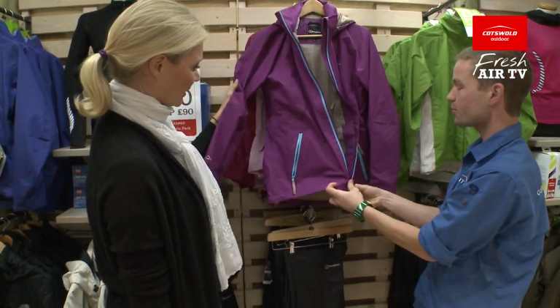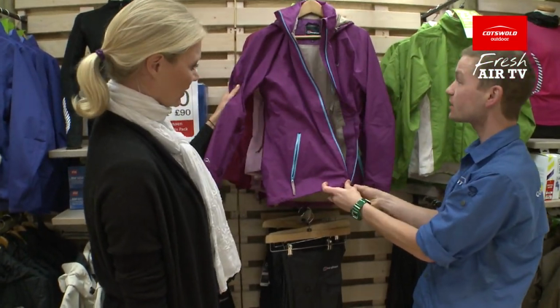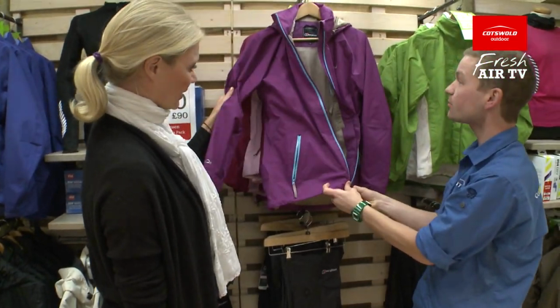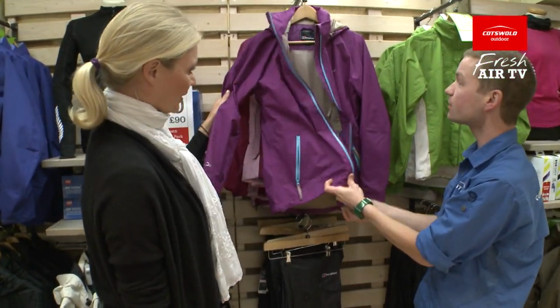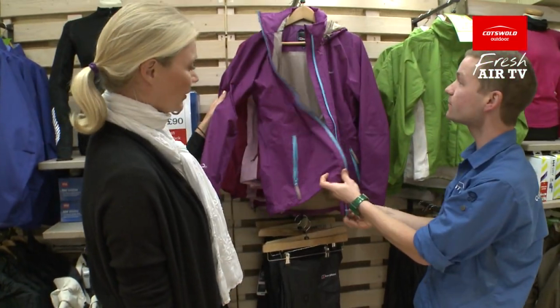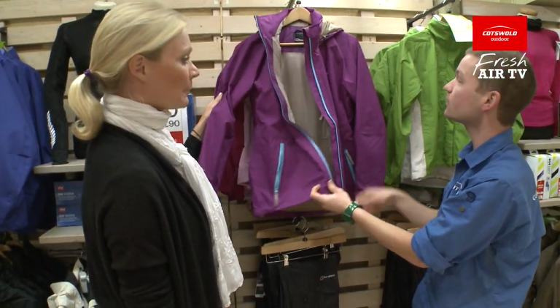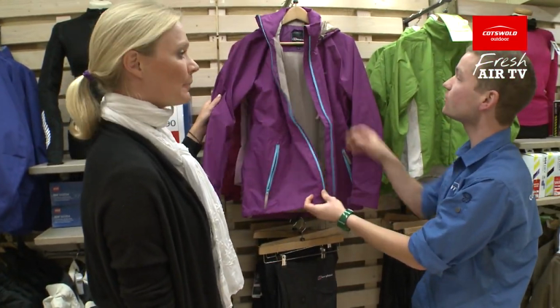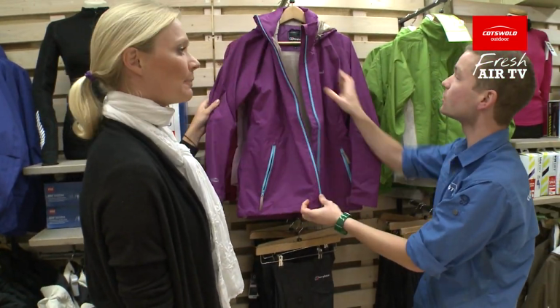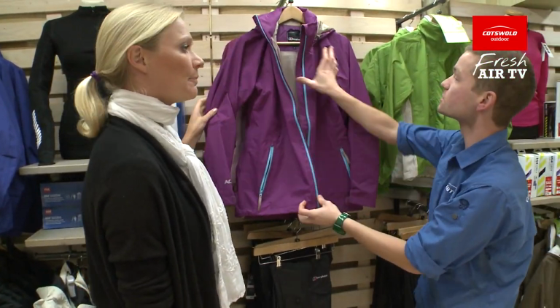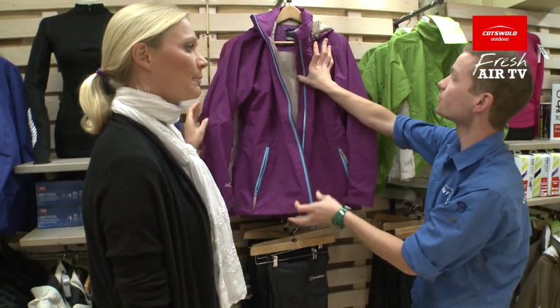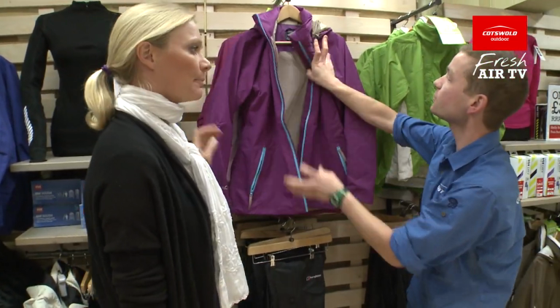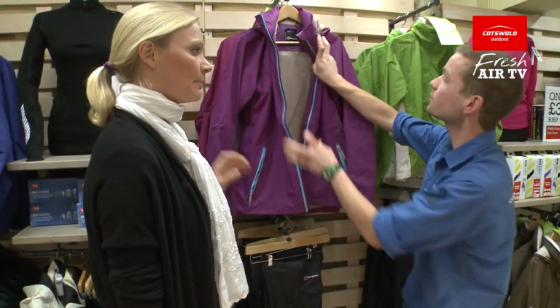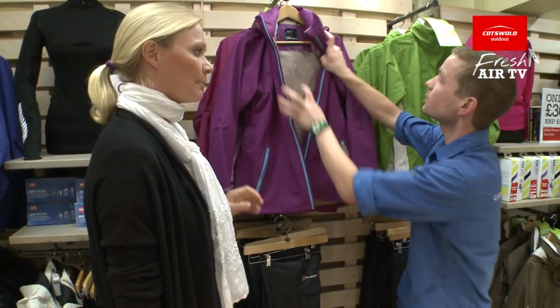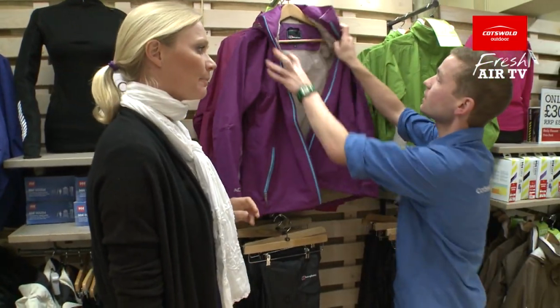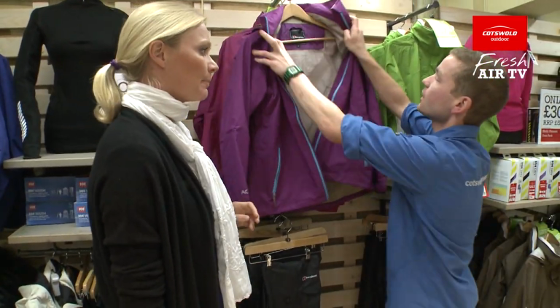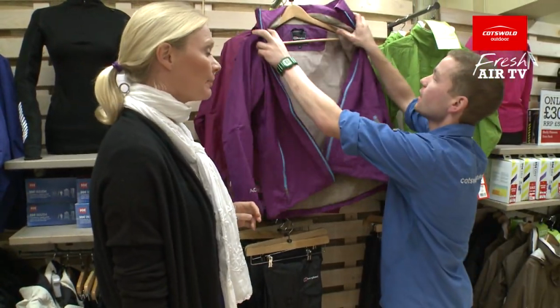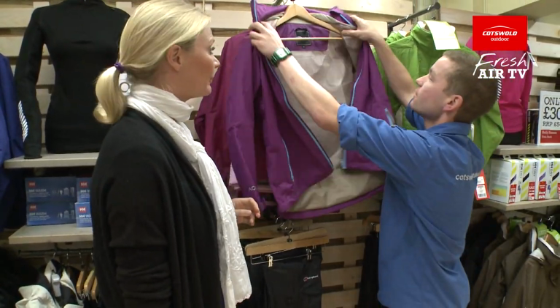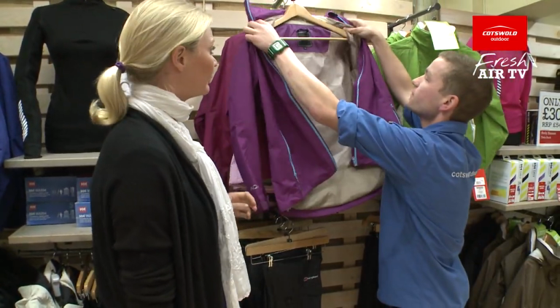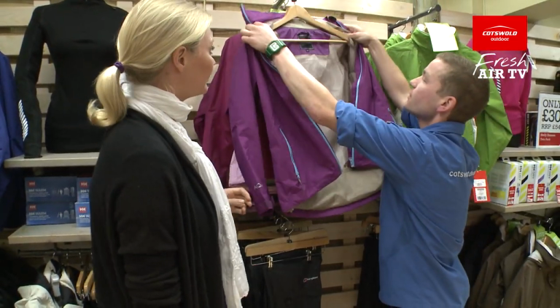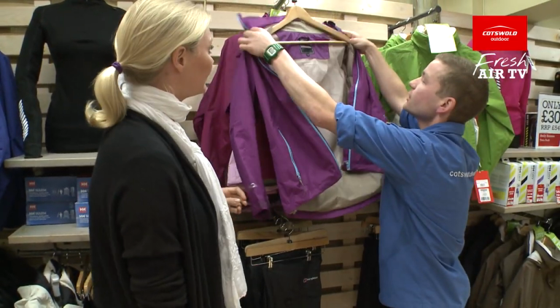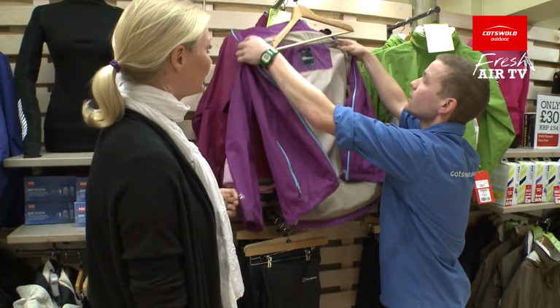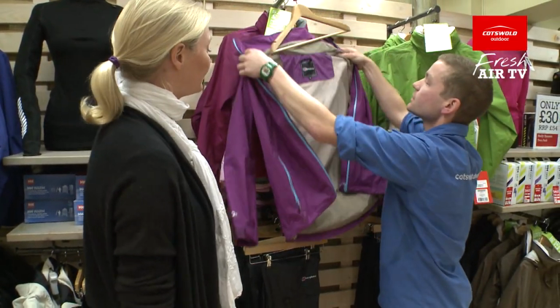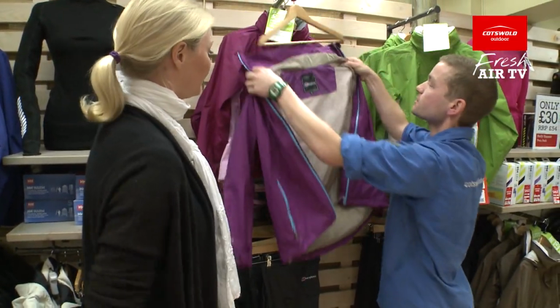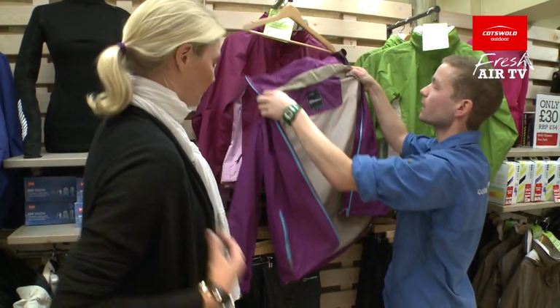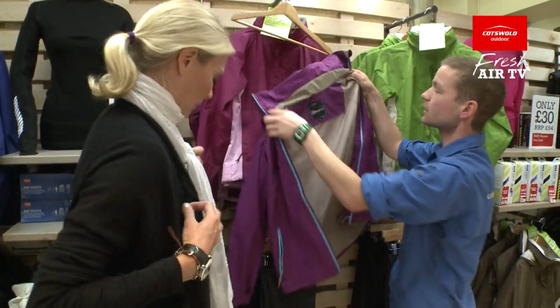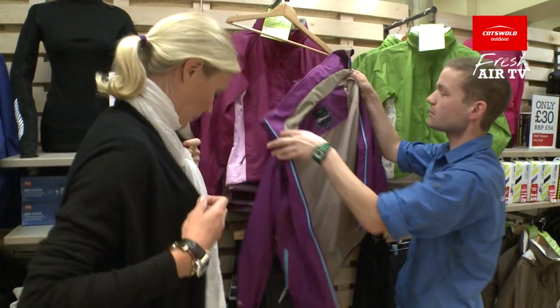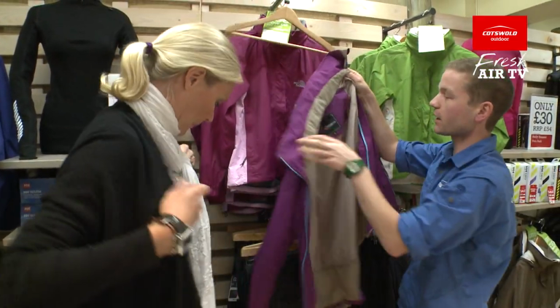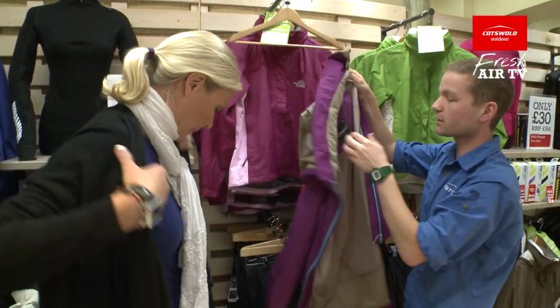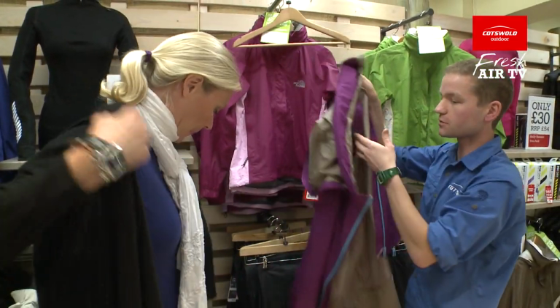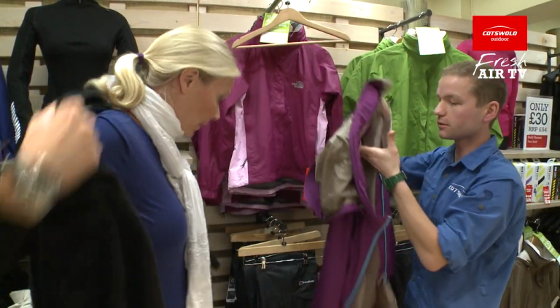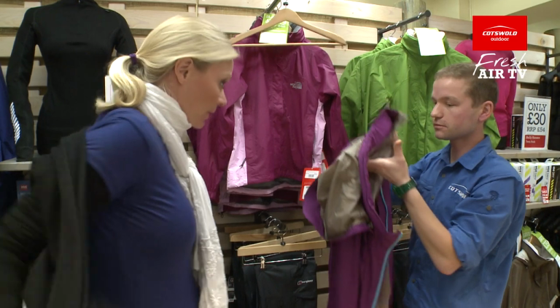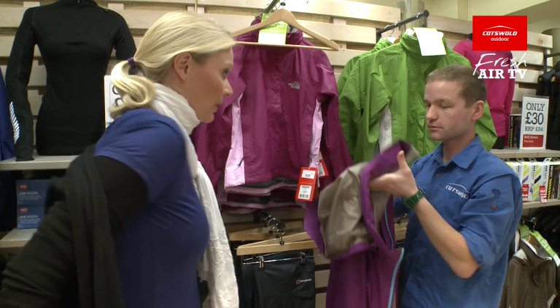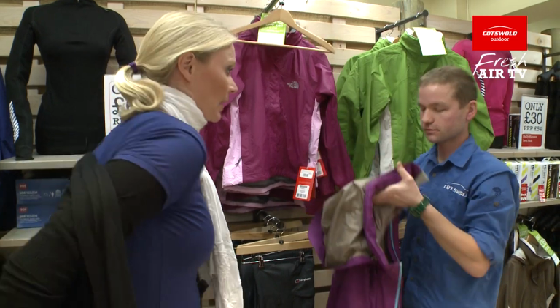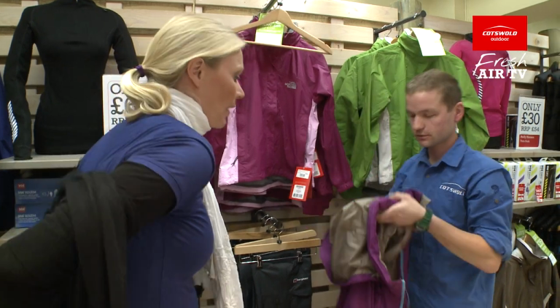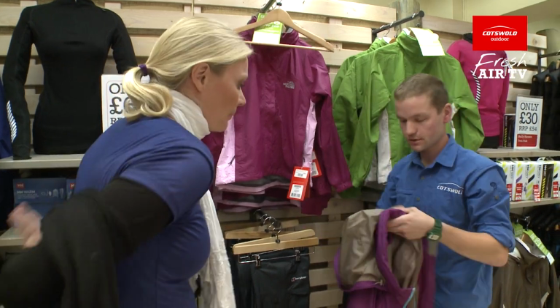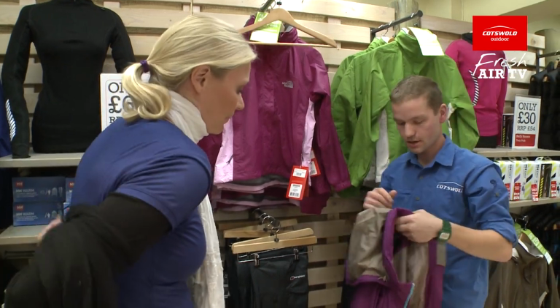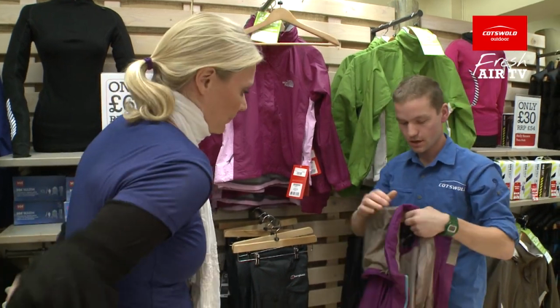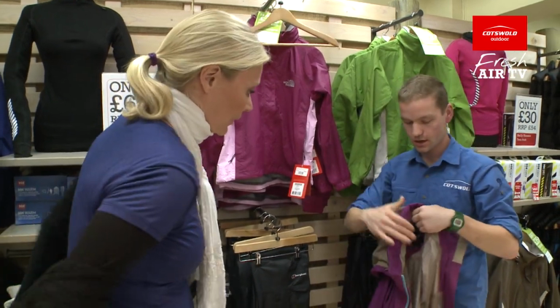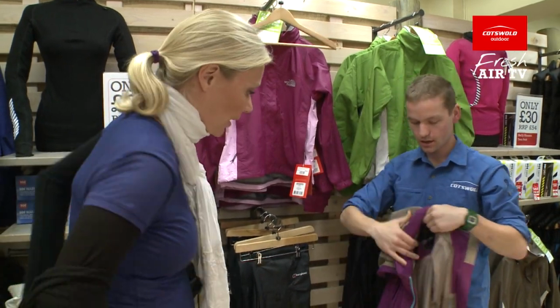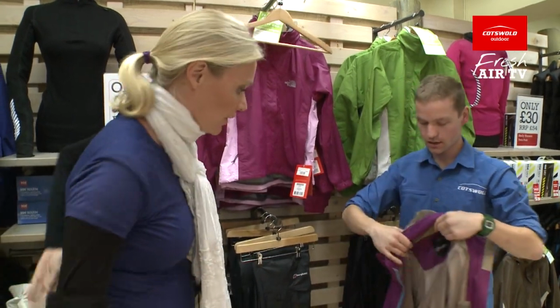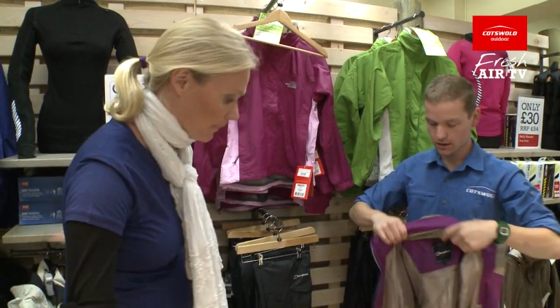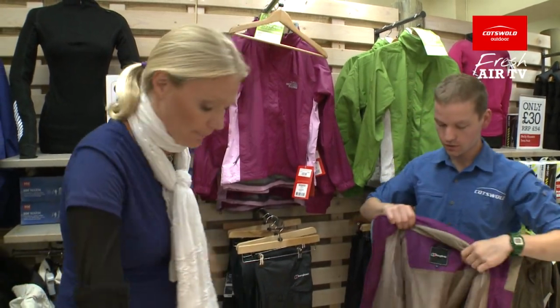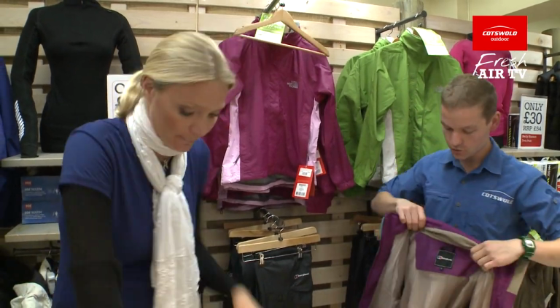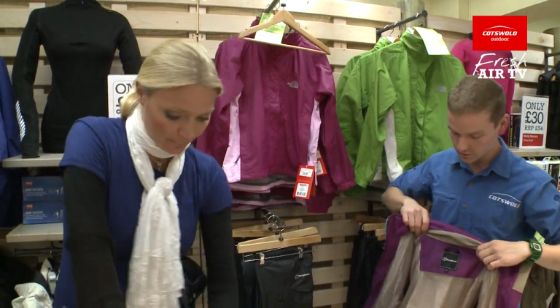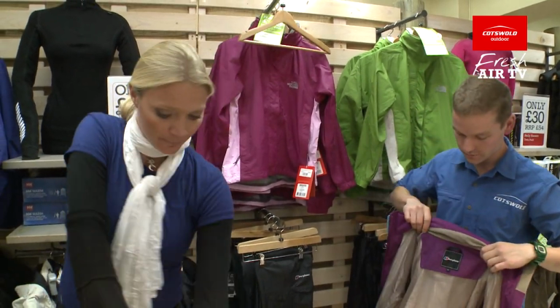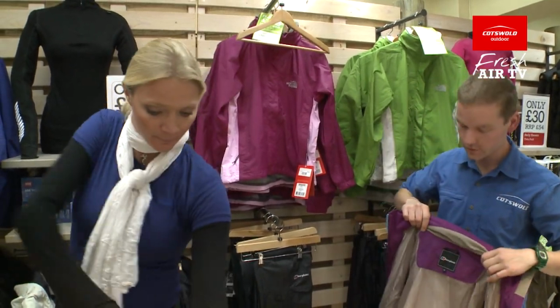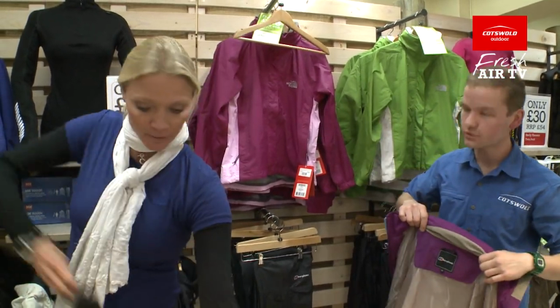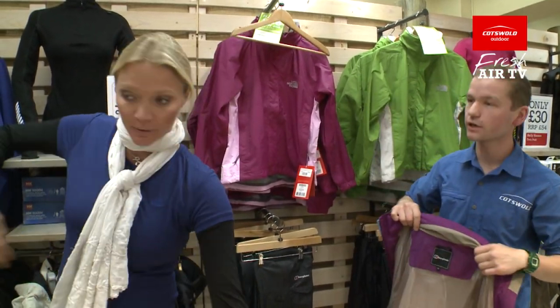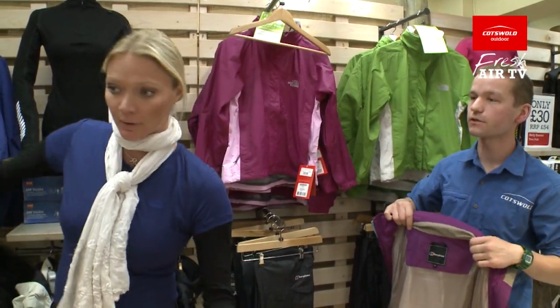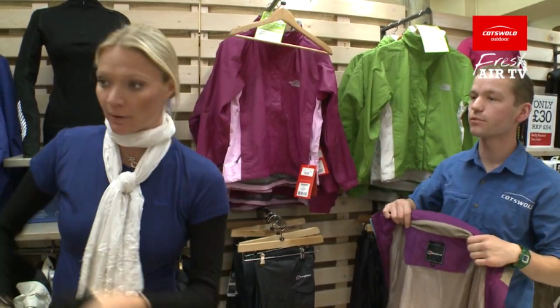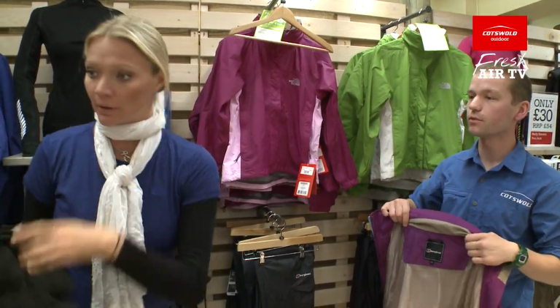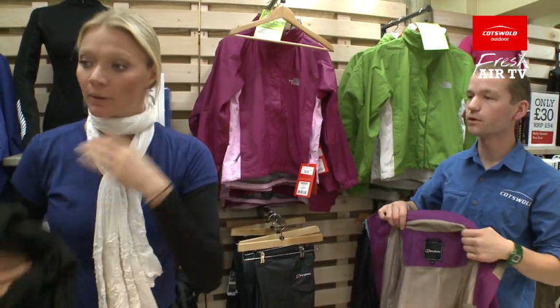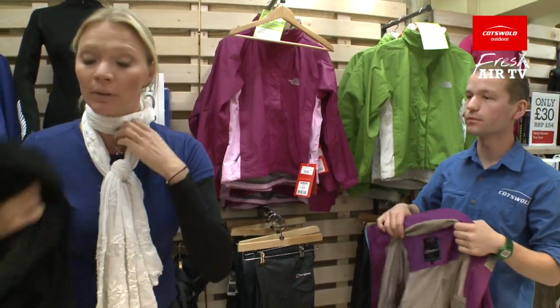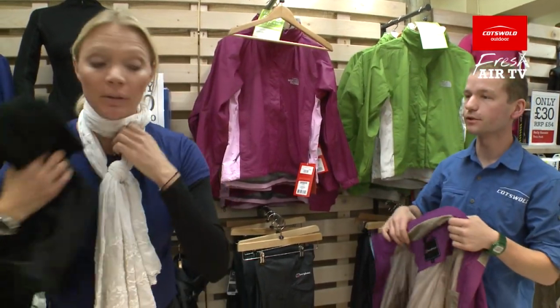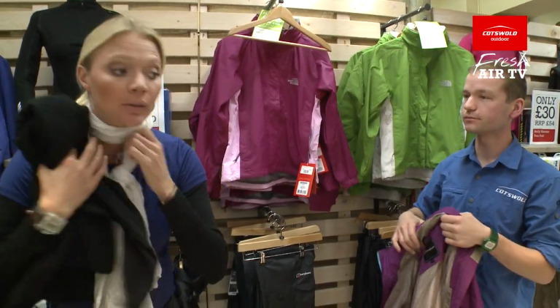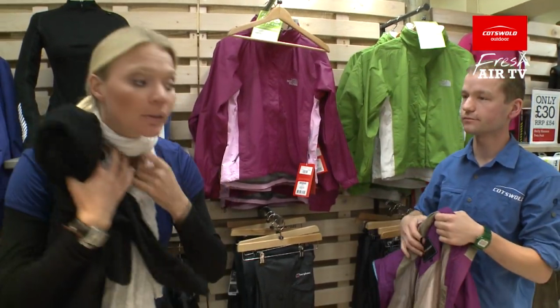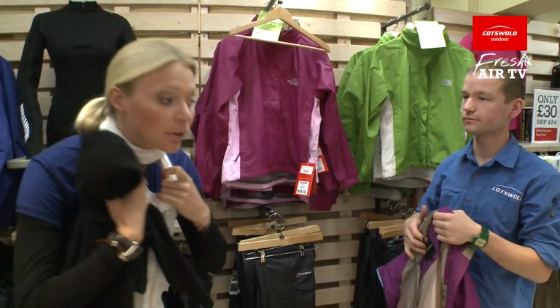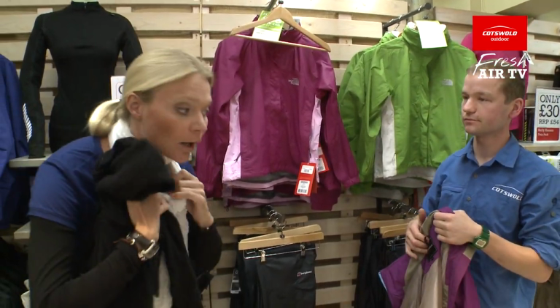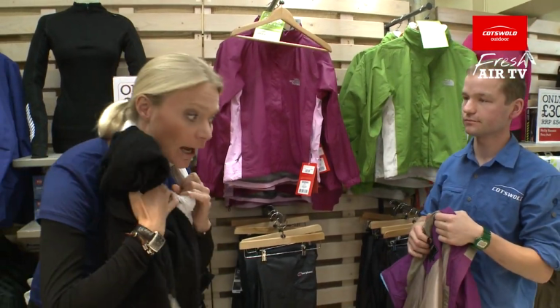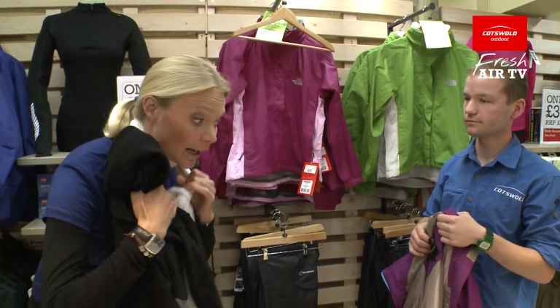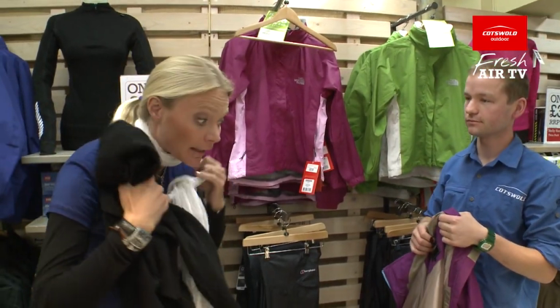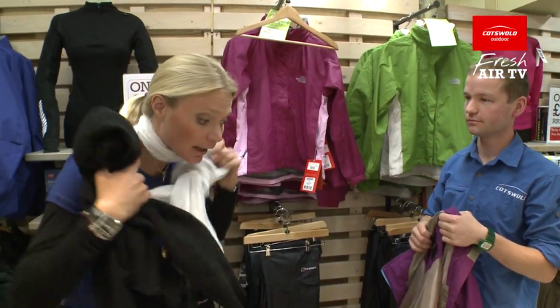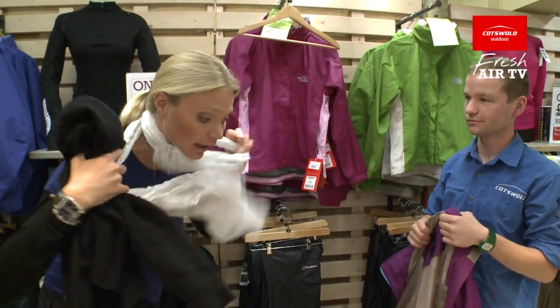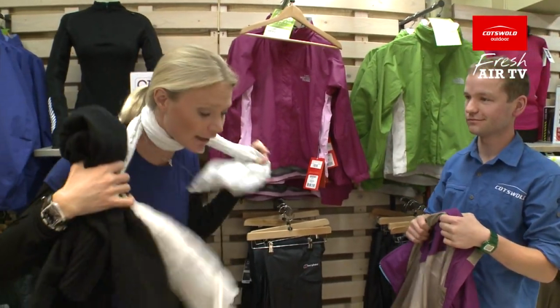Breathable and fully waterproof, very light to pack in your bag as well. And also a very attractive purple and blue.